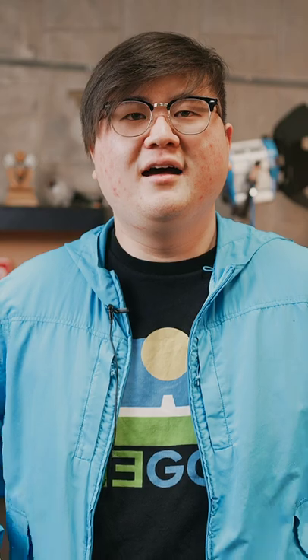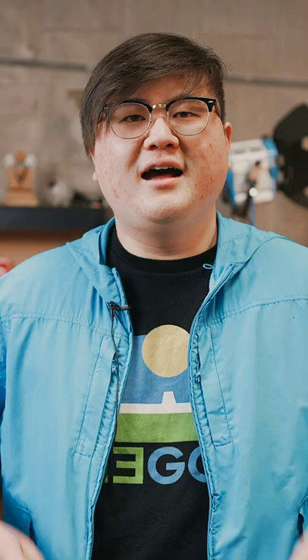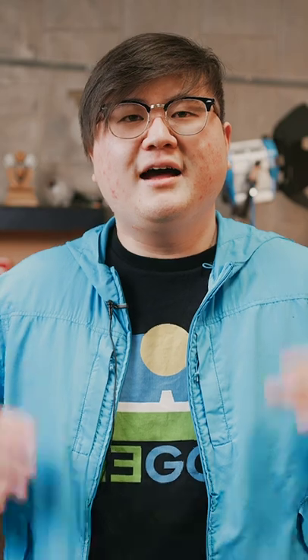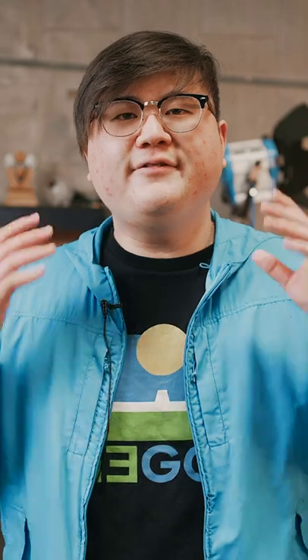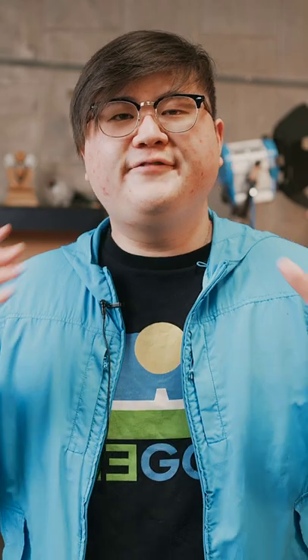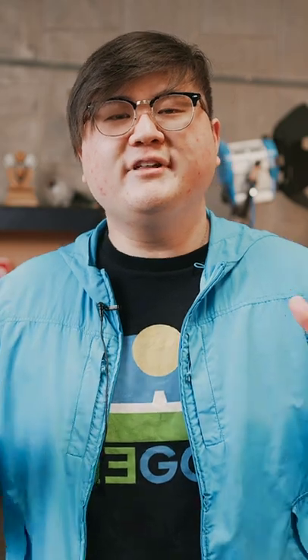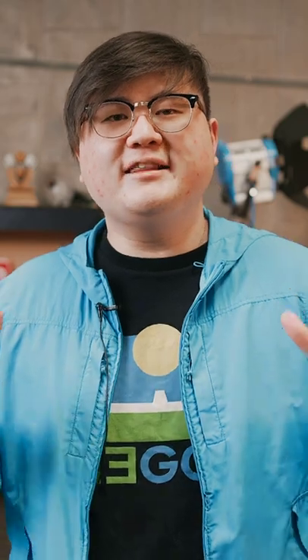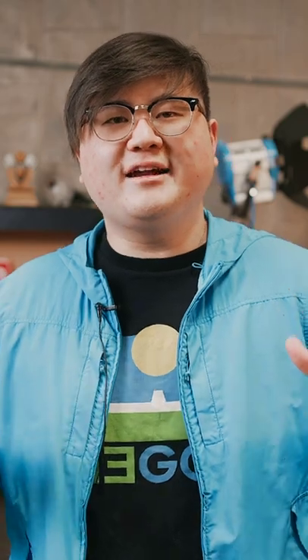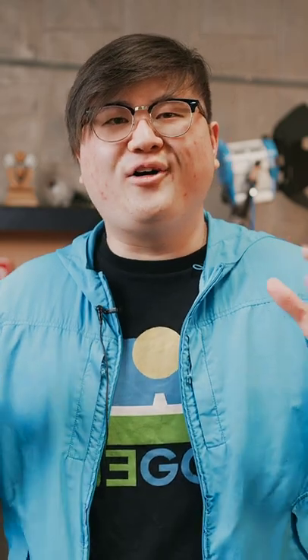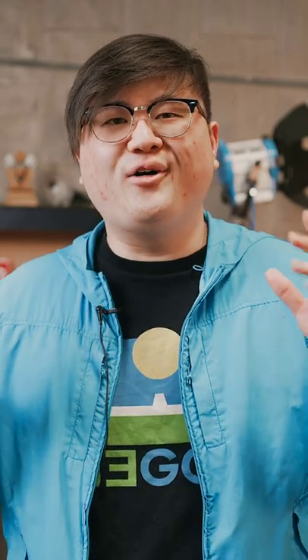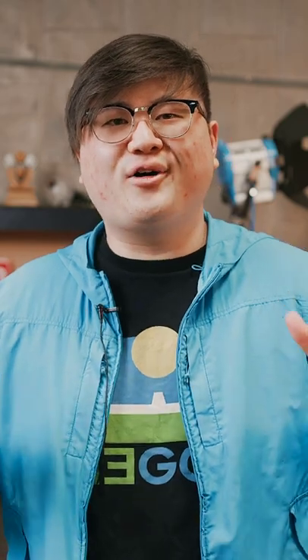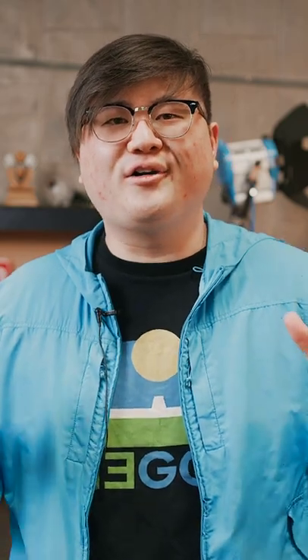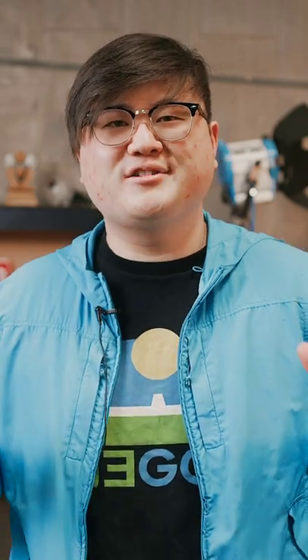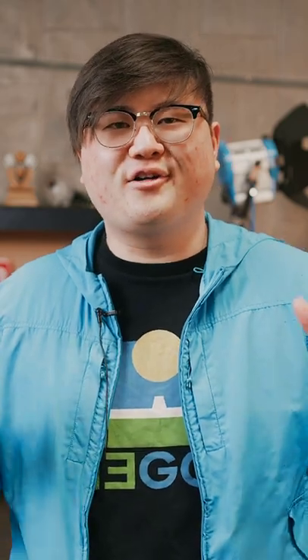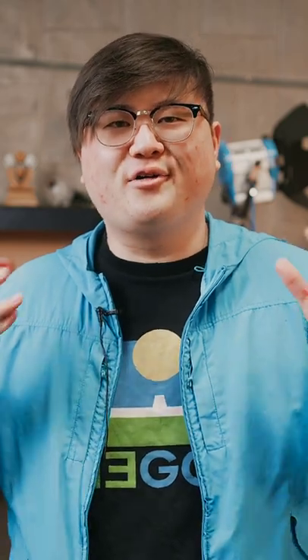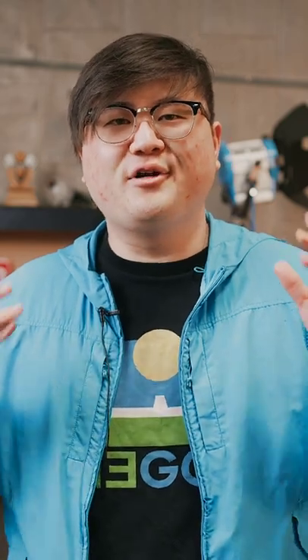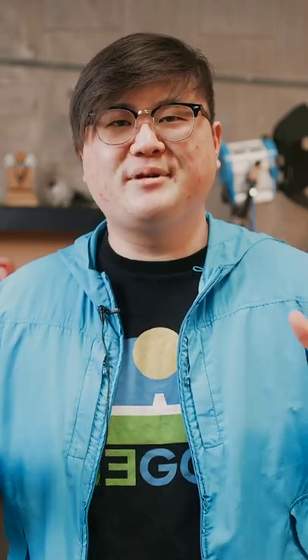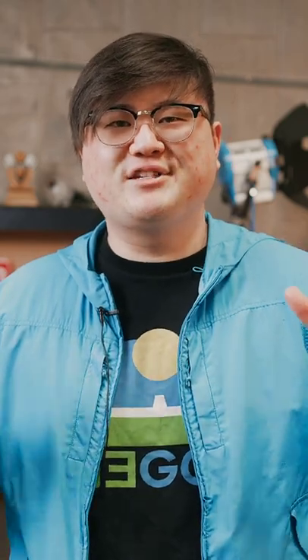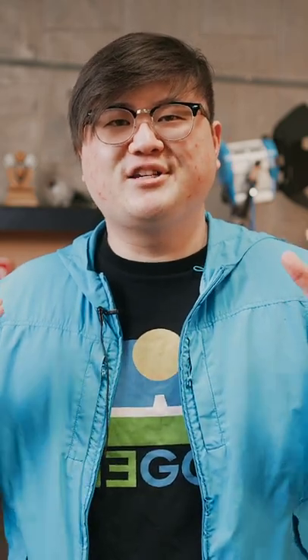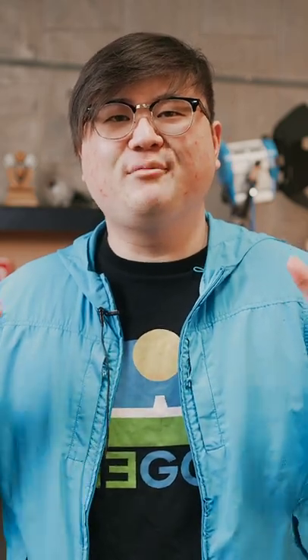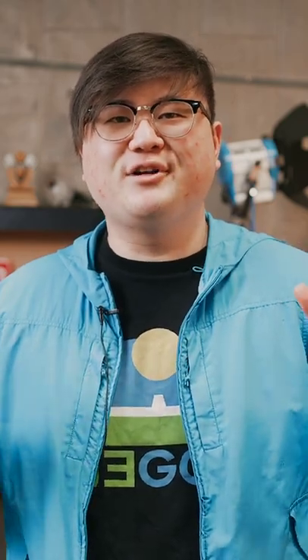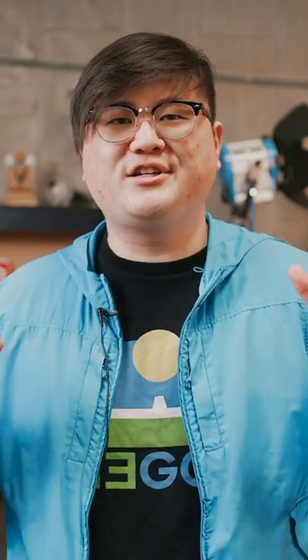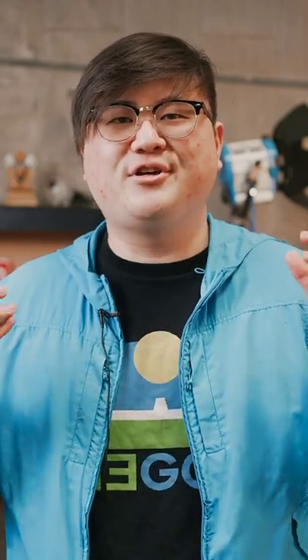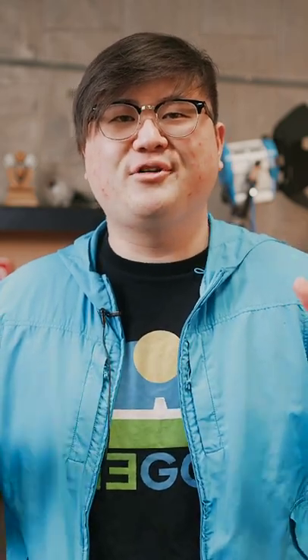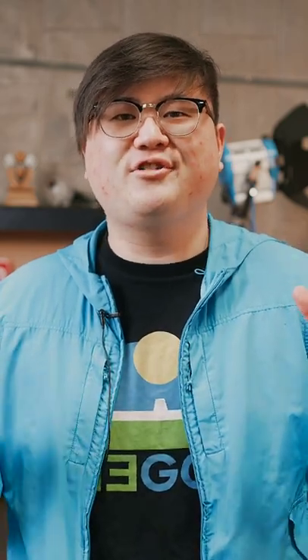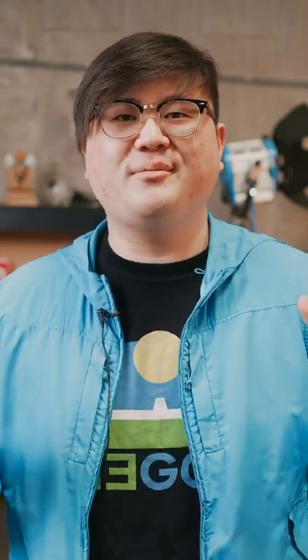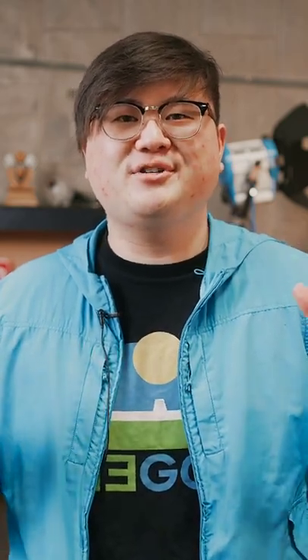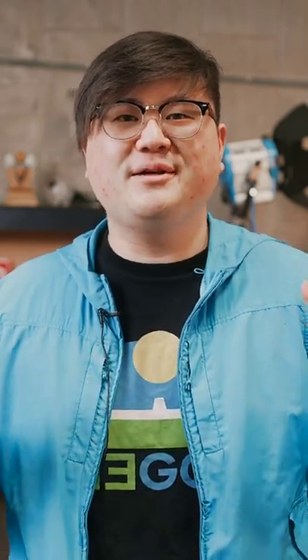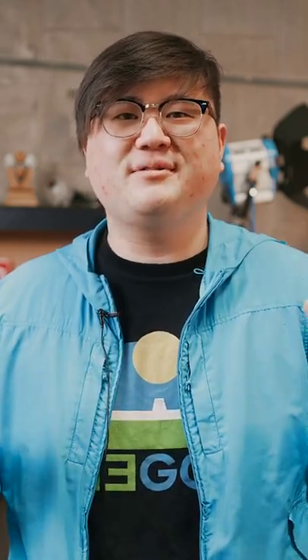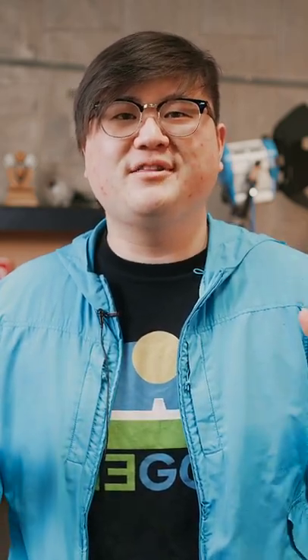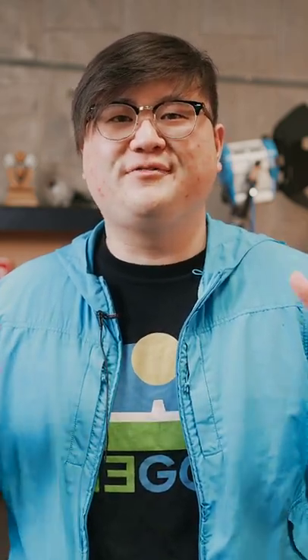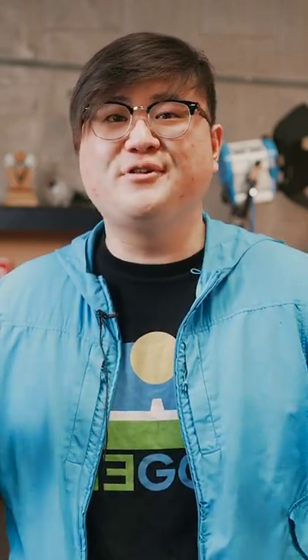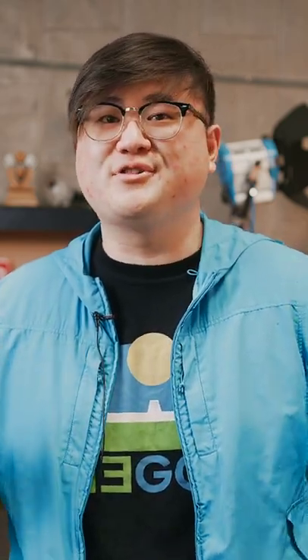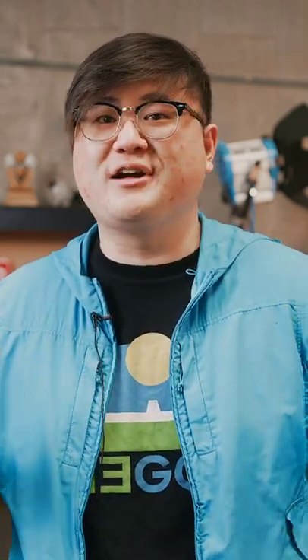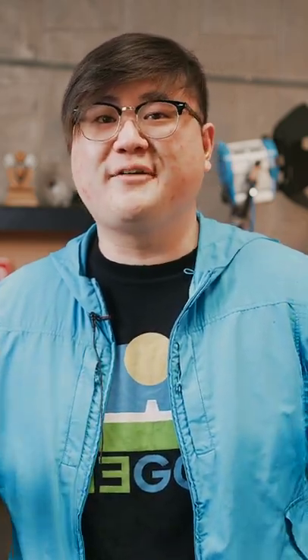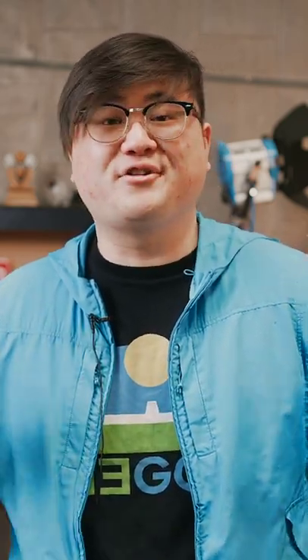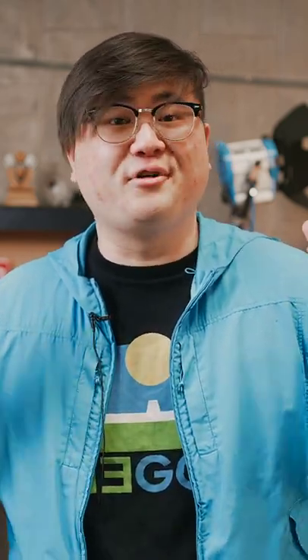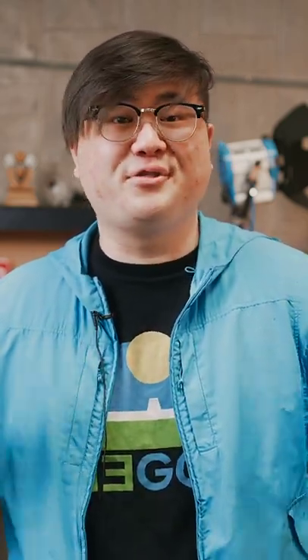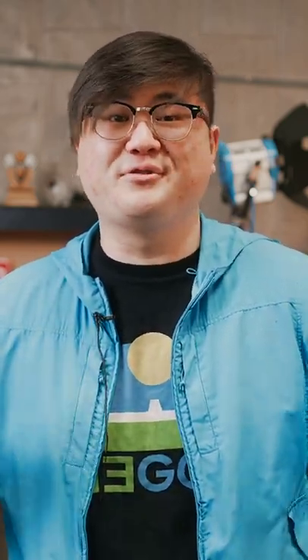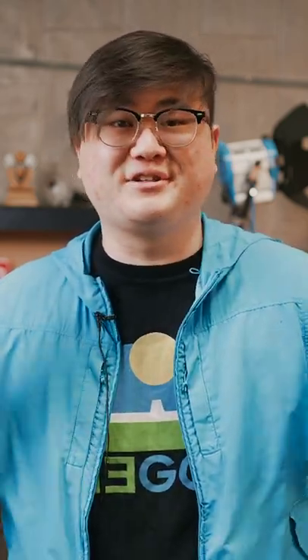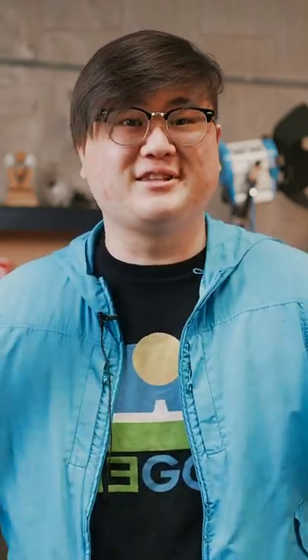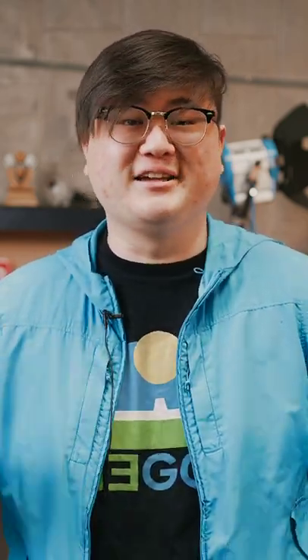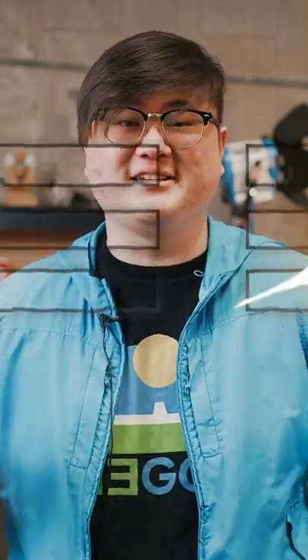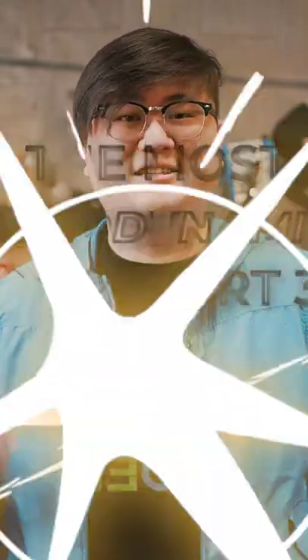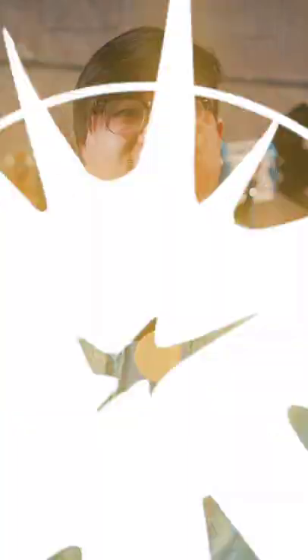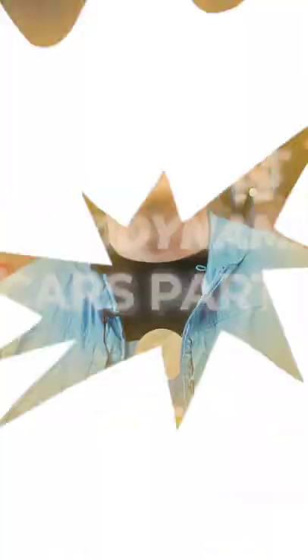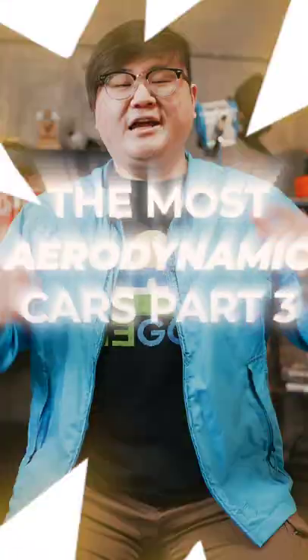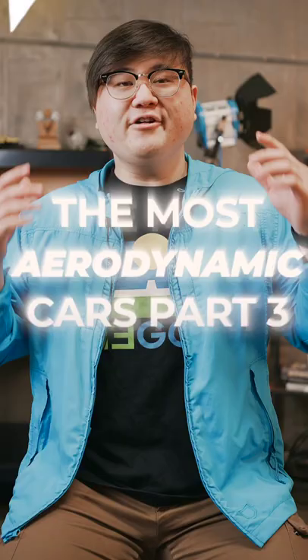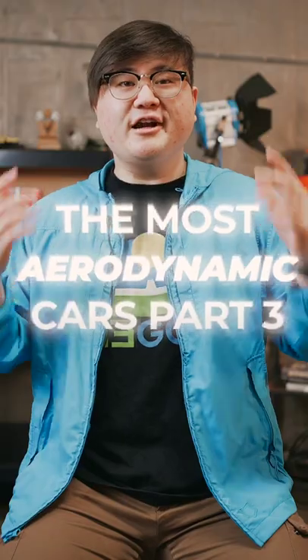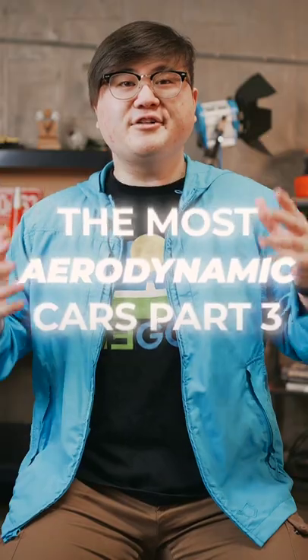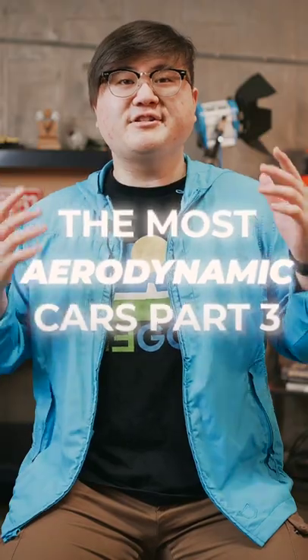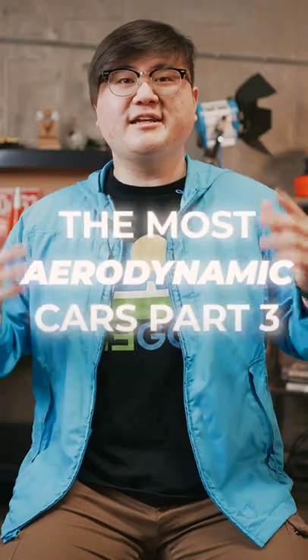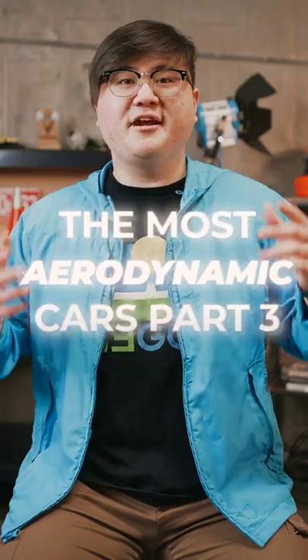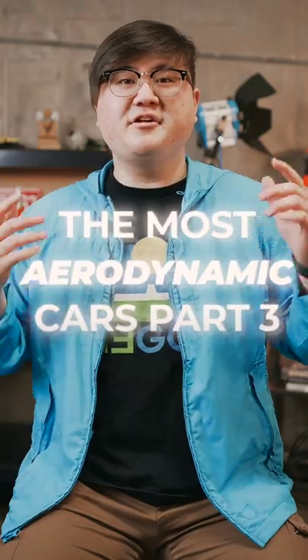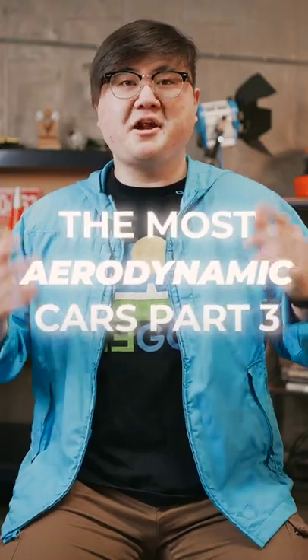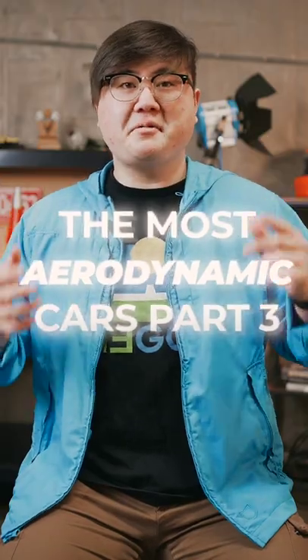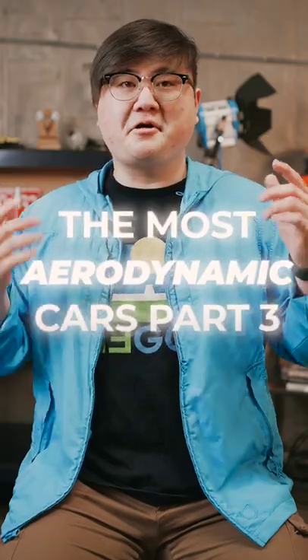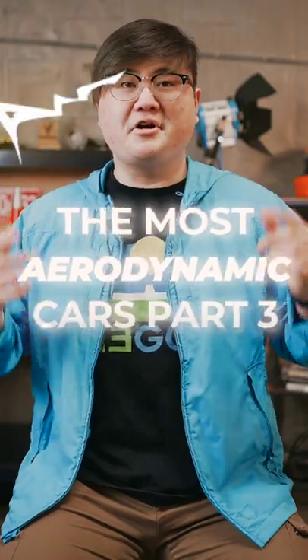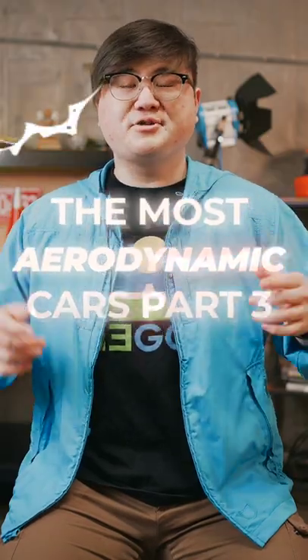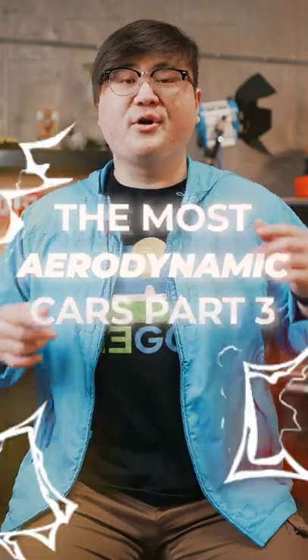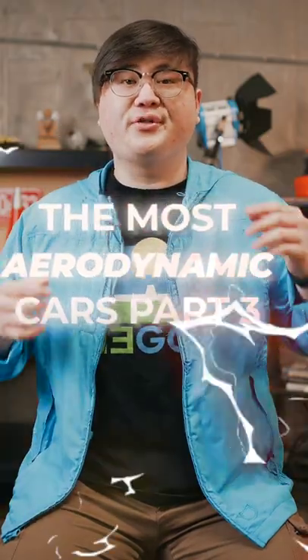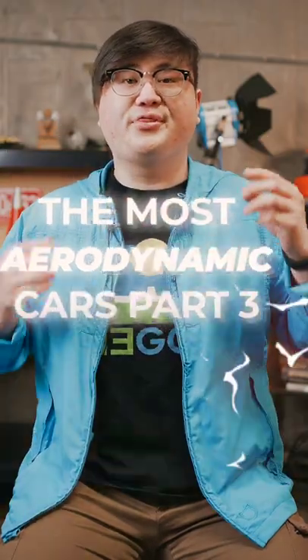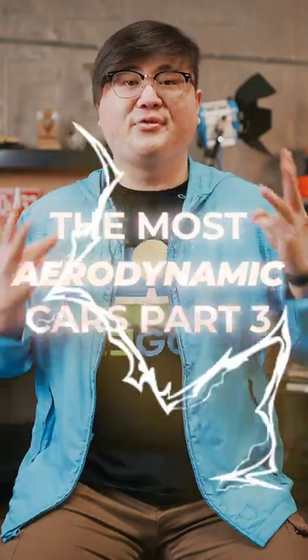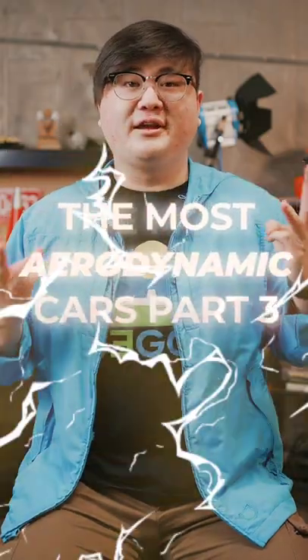I have a feeling that all cars are going to be somewhat teardrop-shaped in the future after going through this list. Here are interesting aerodynamic cars, part 3.